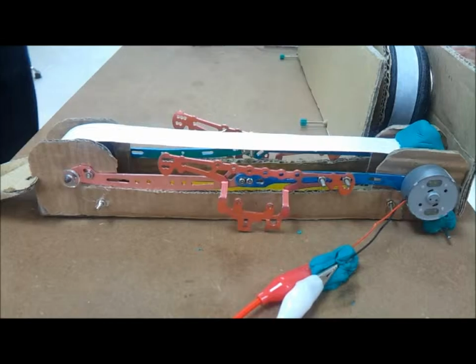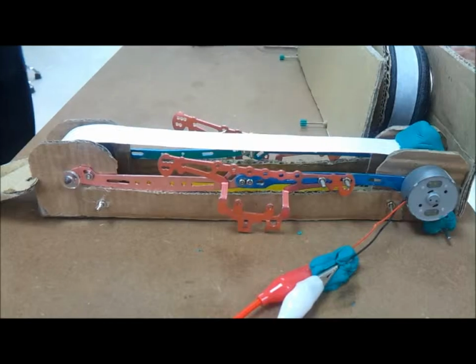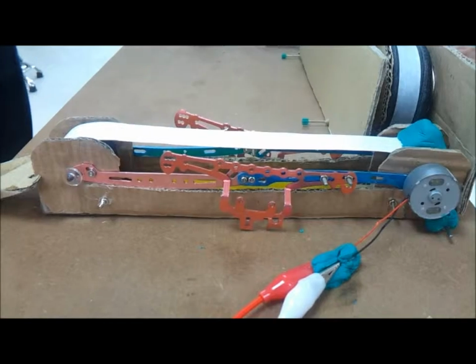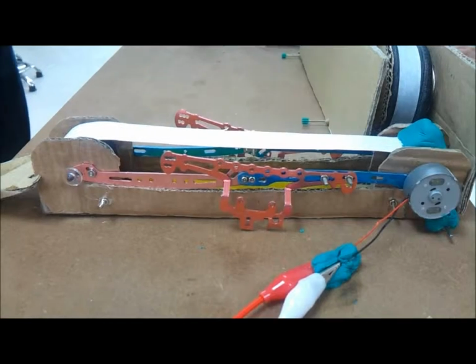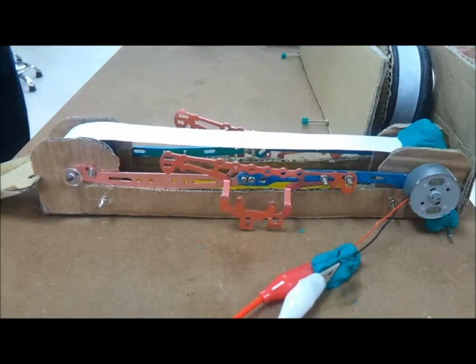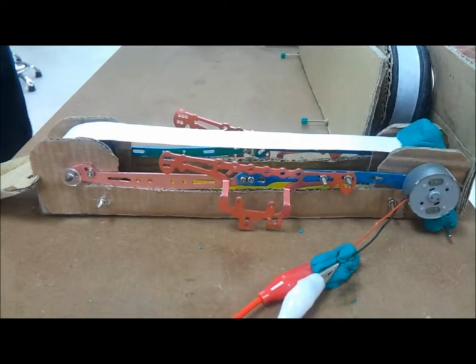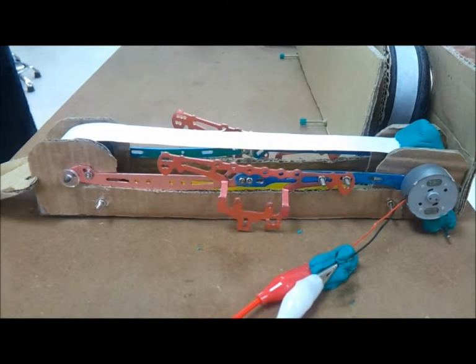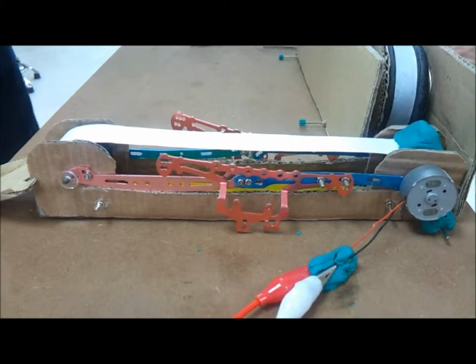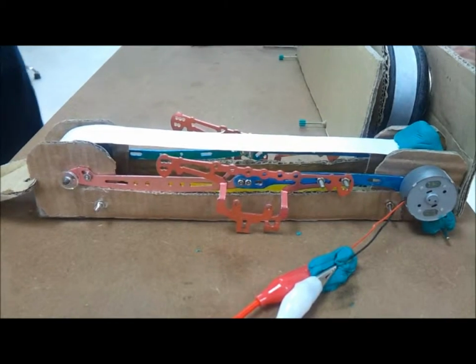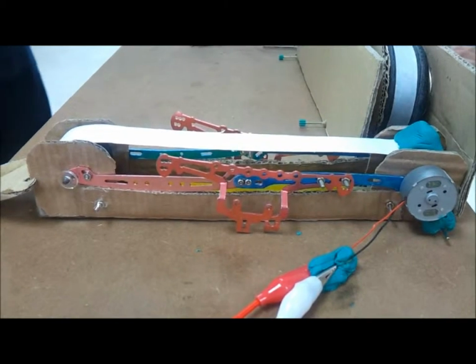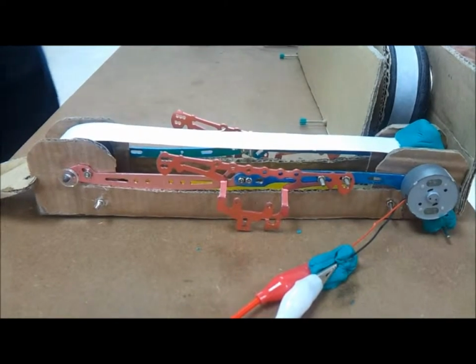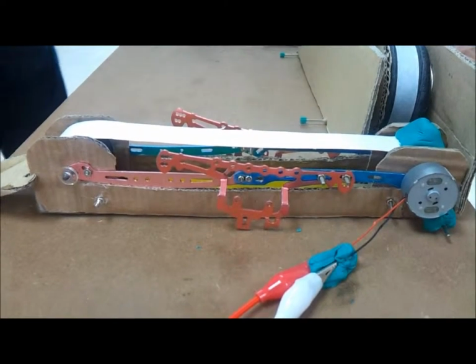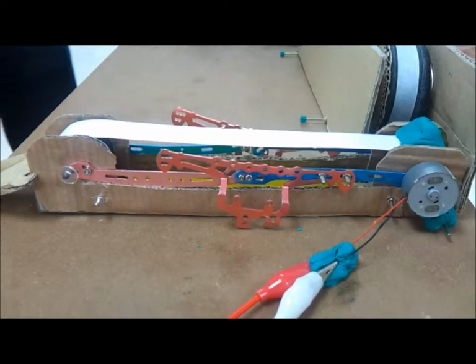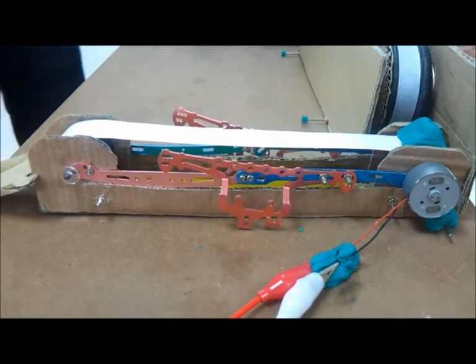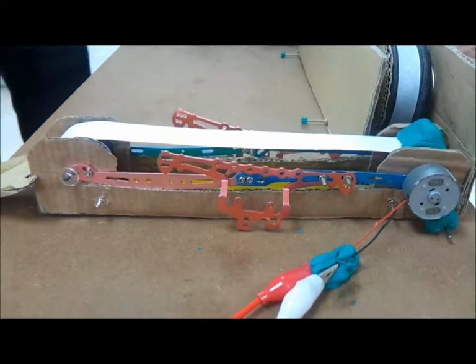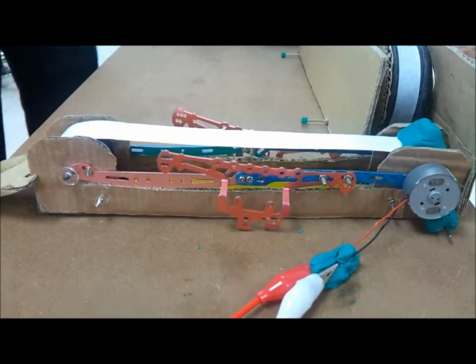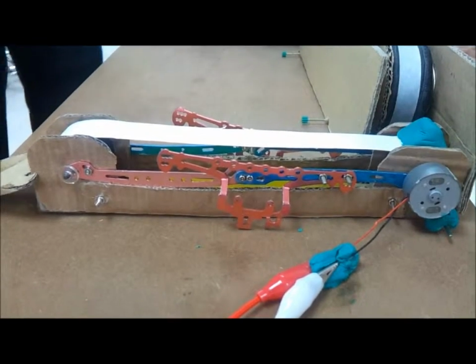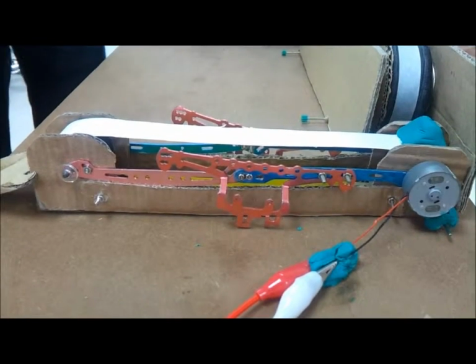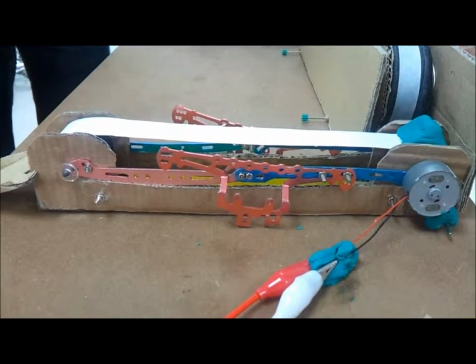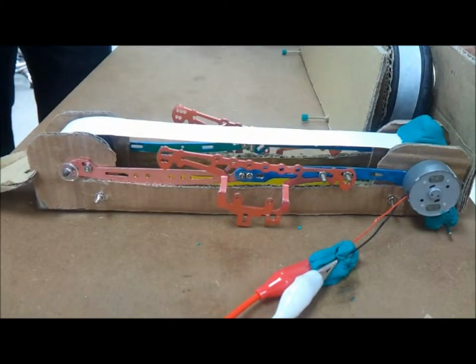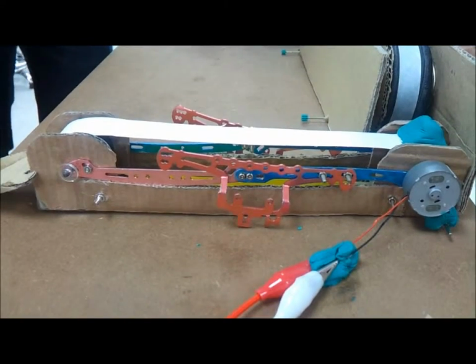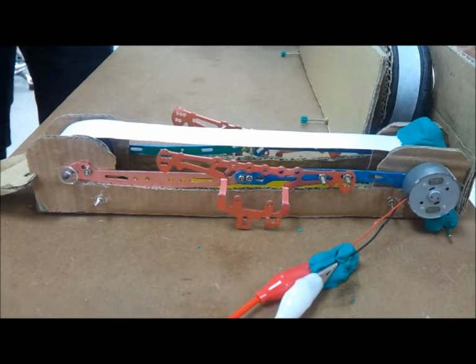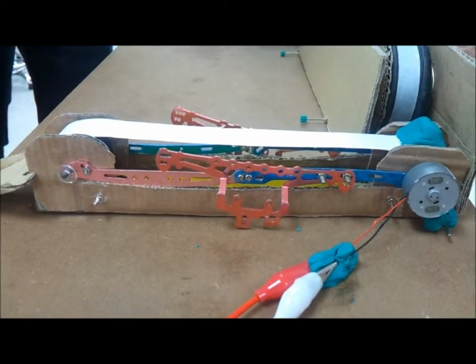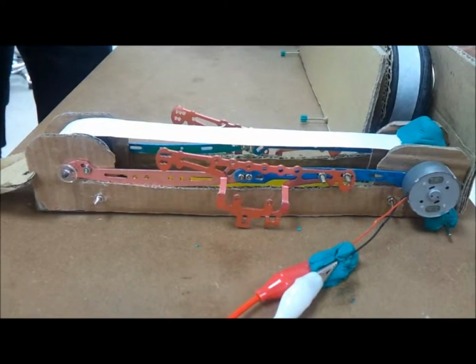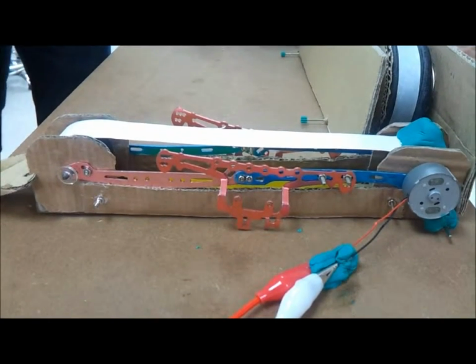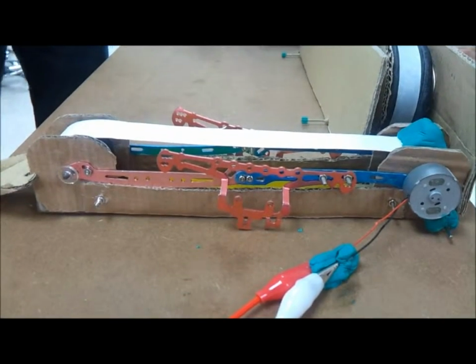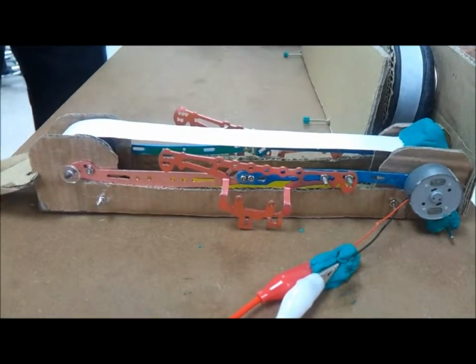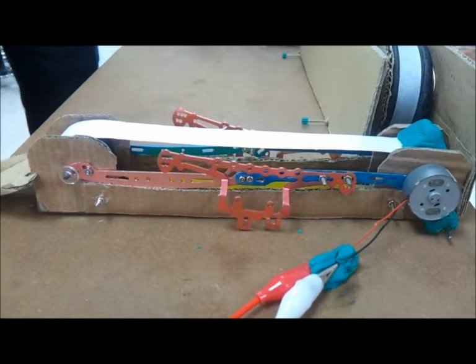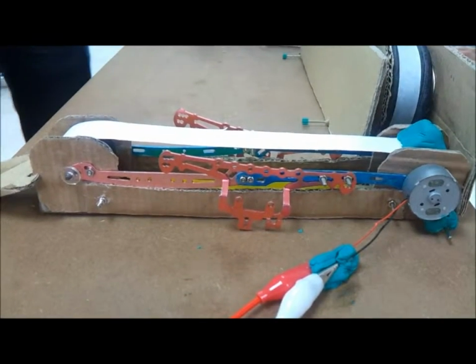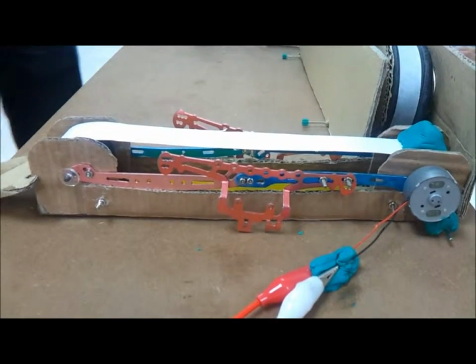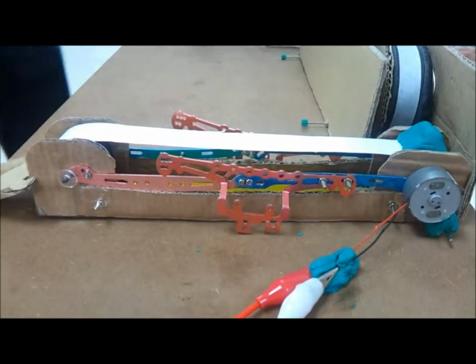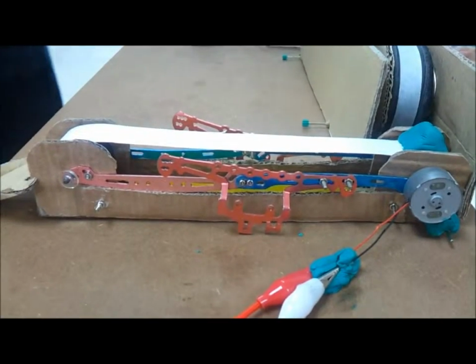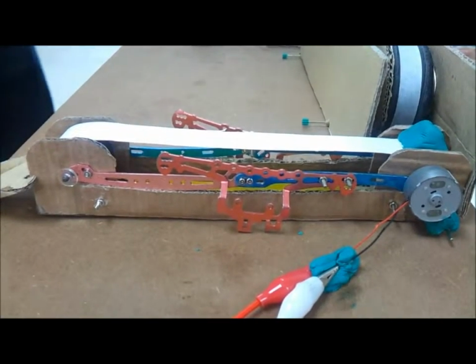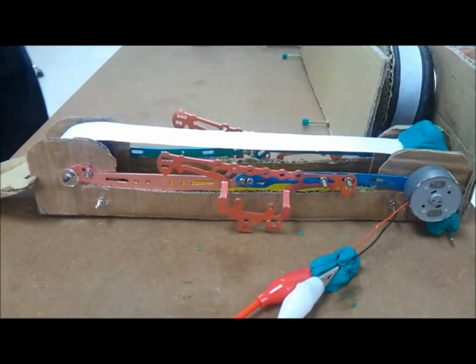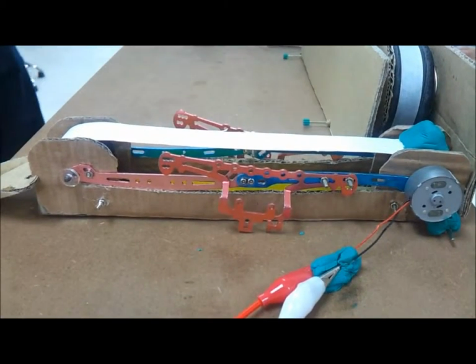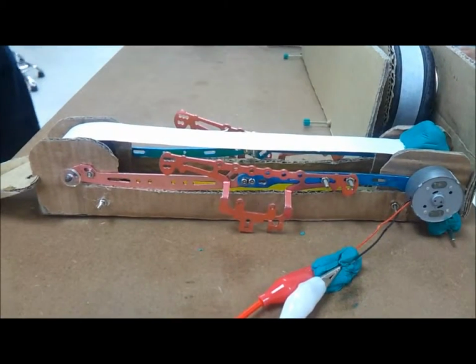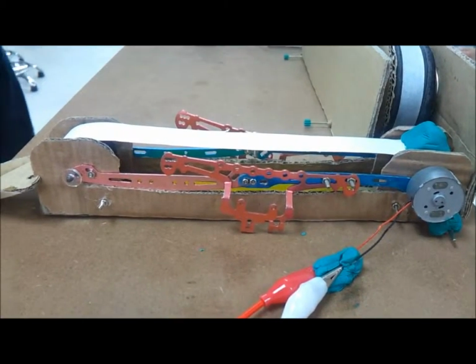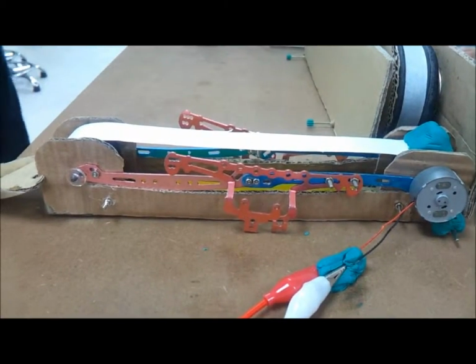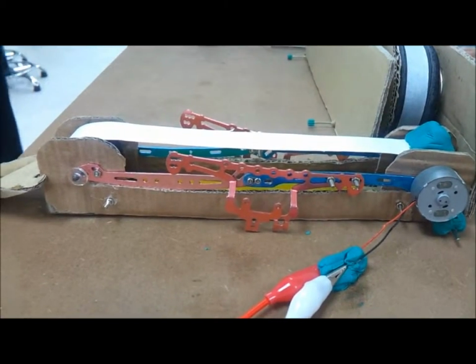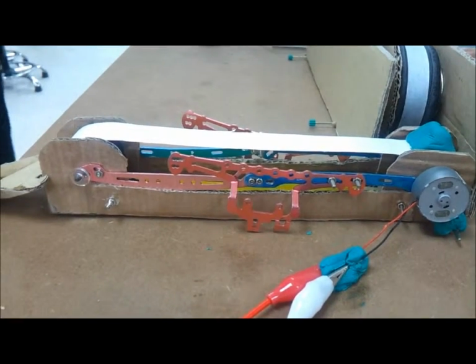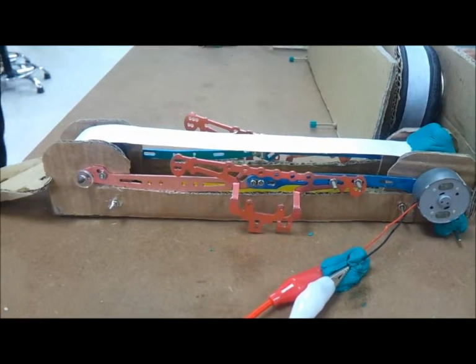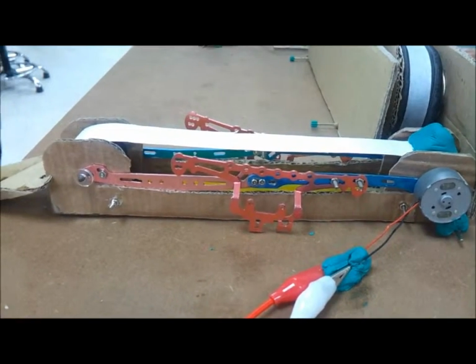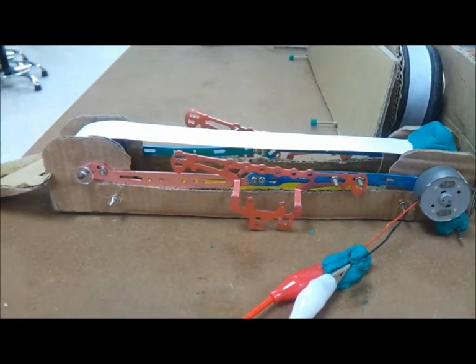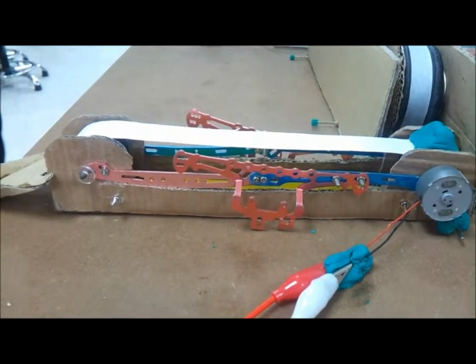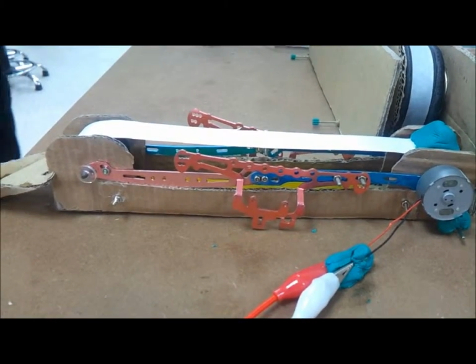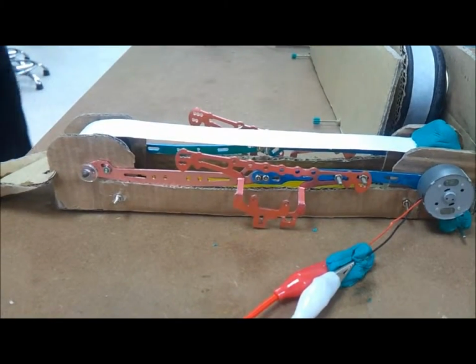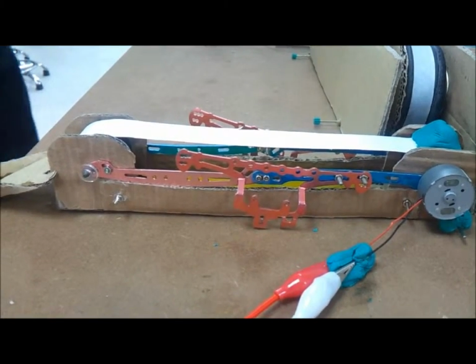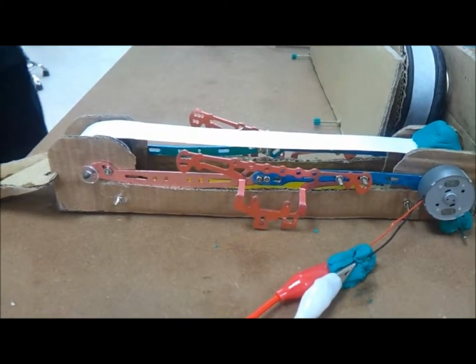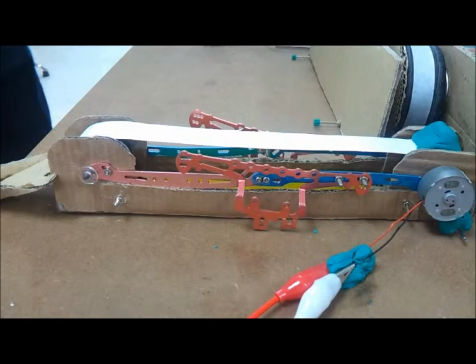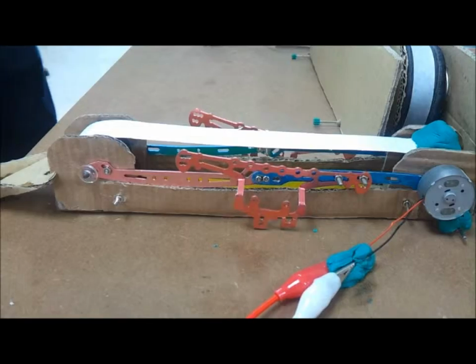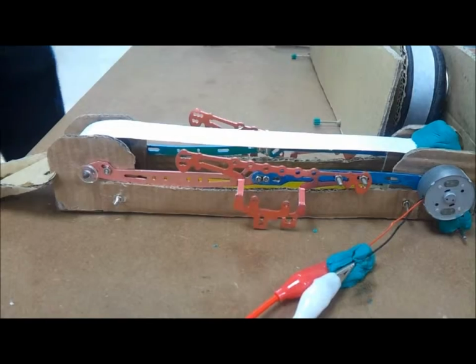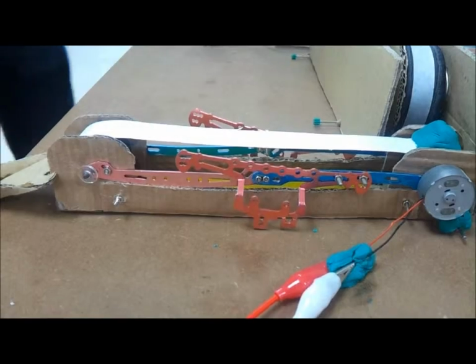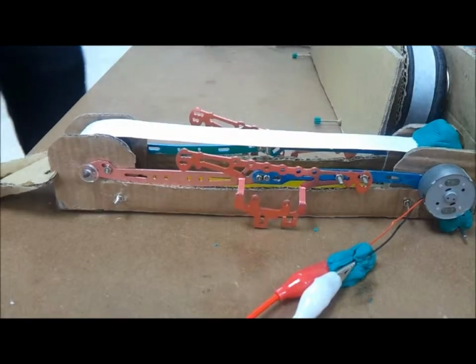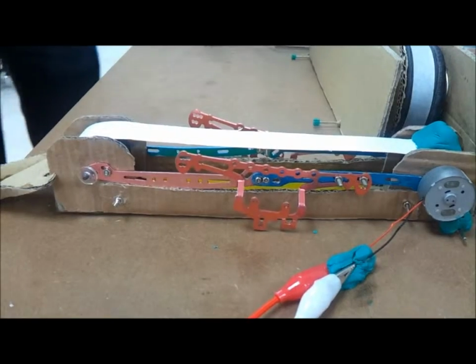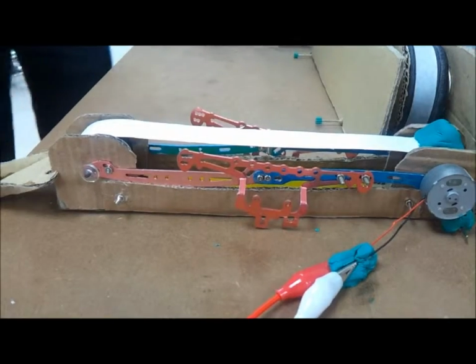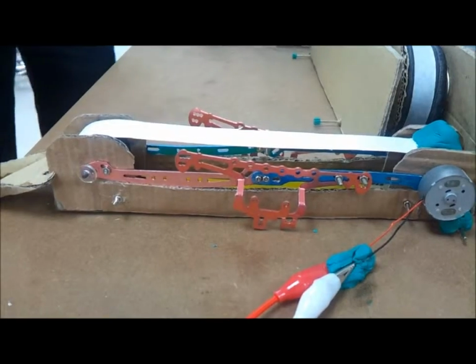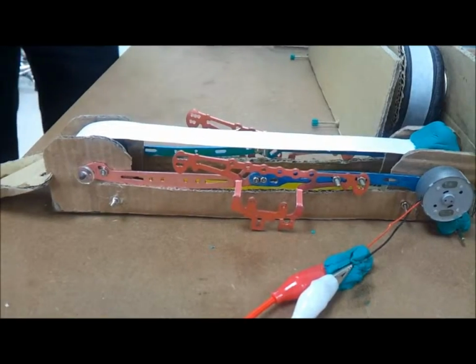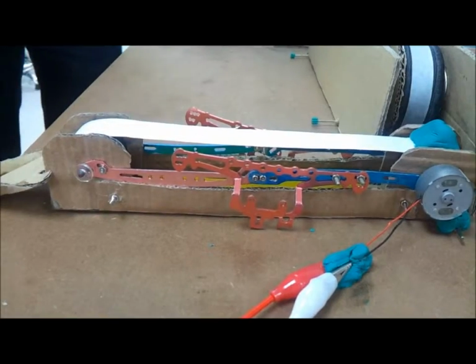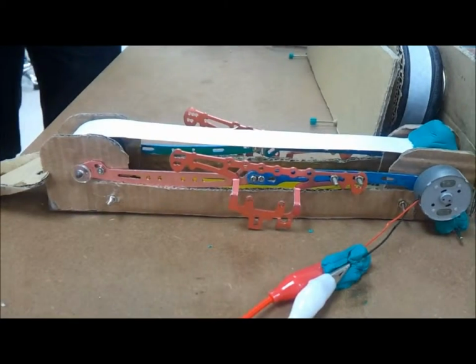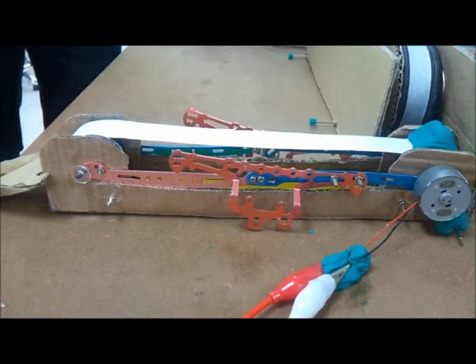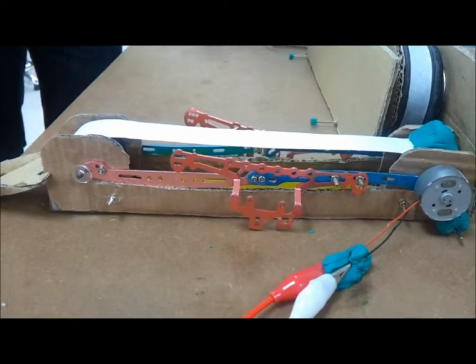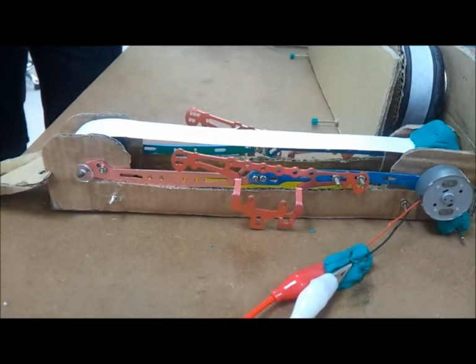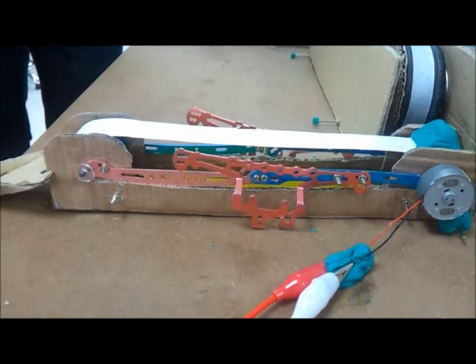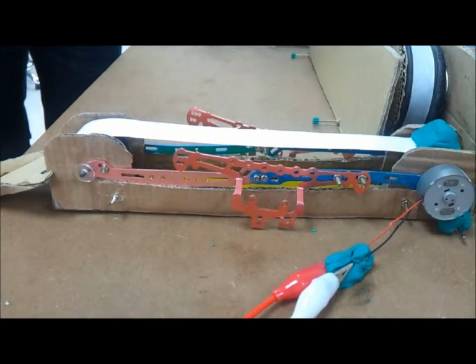Next we can see the second conveyor belt controlled by the DC motor move the object from one station to another station. This is how it works.